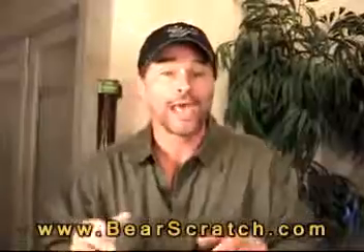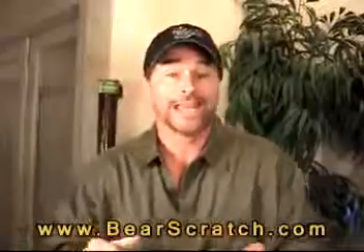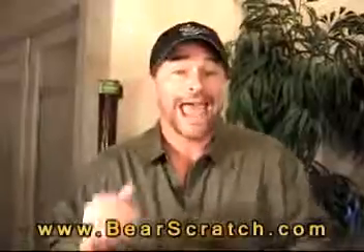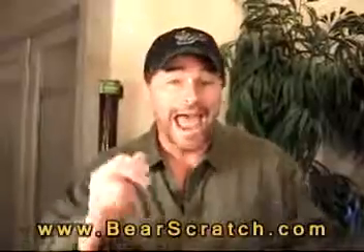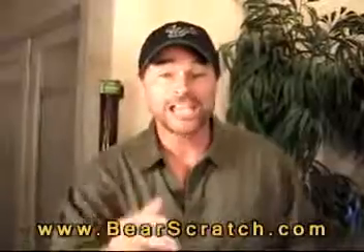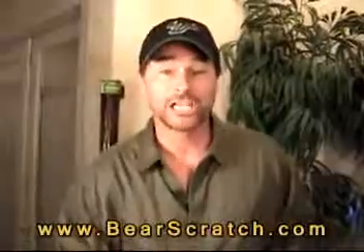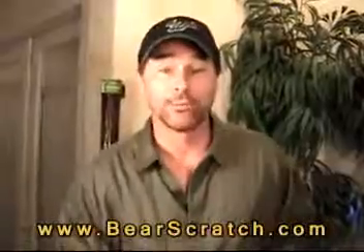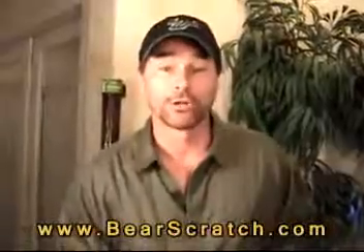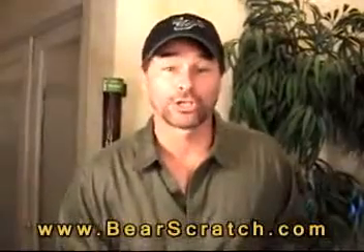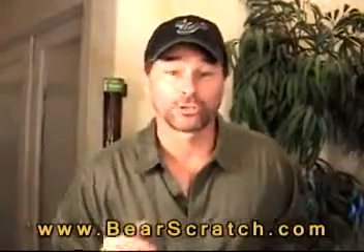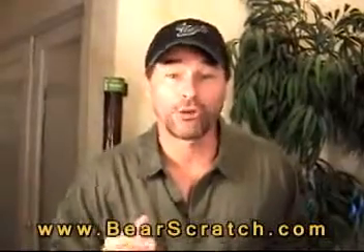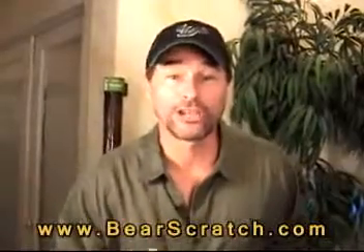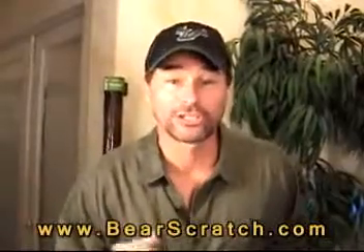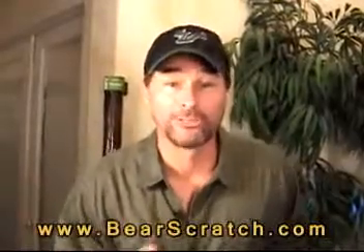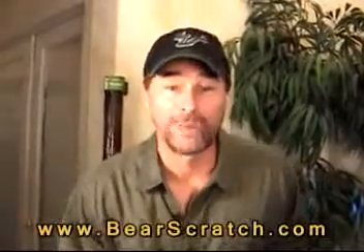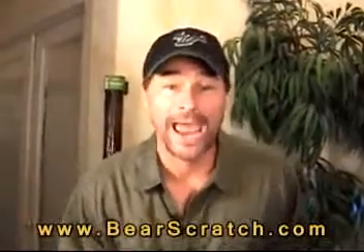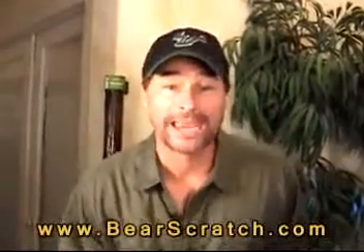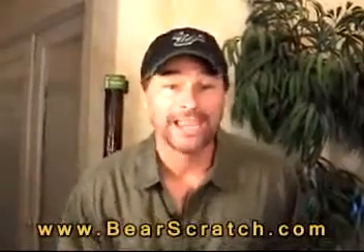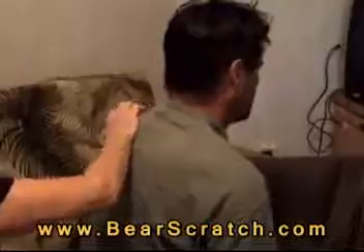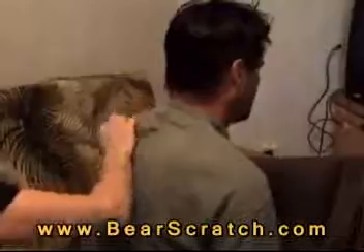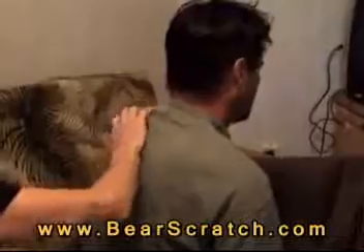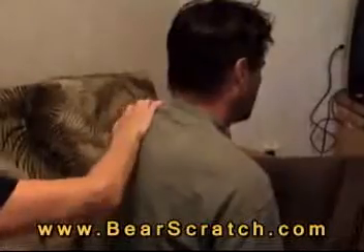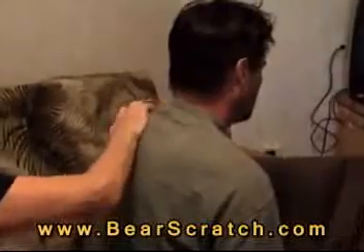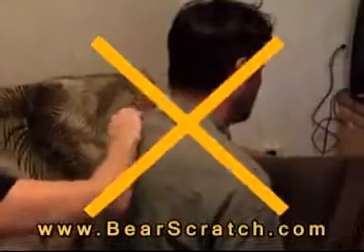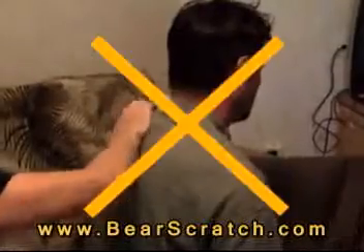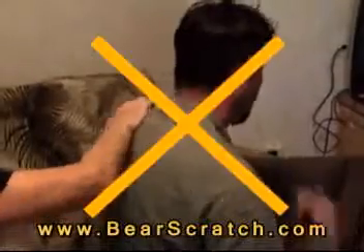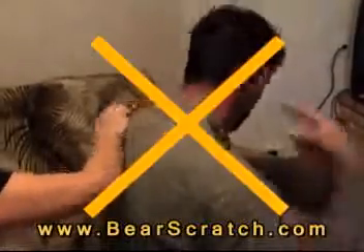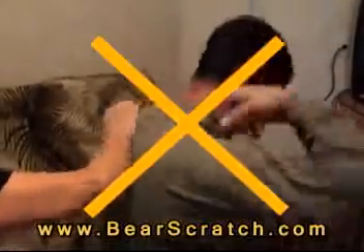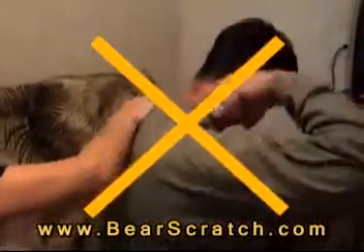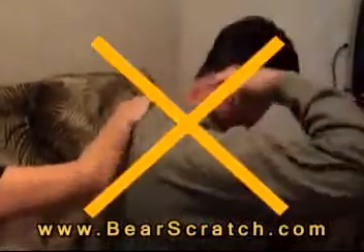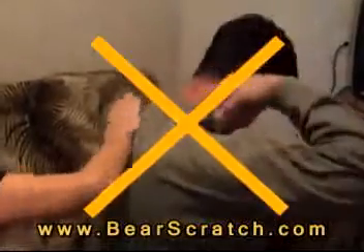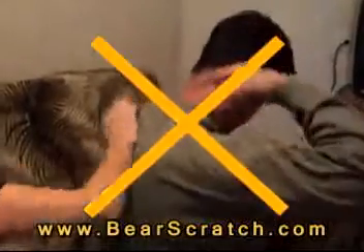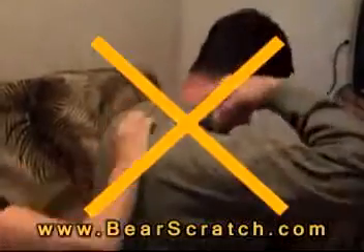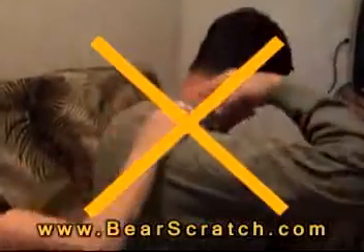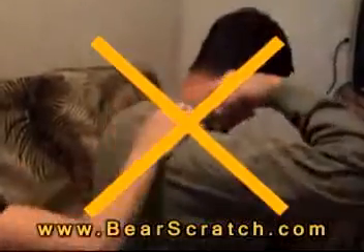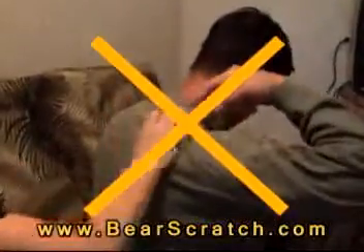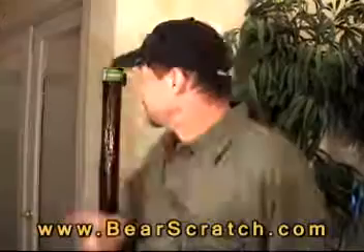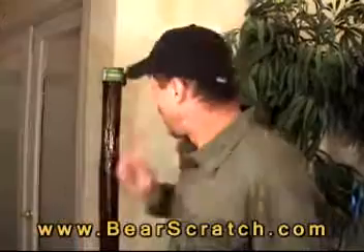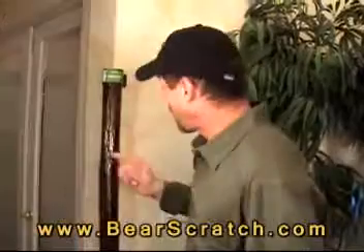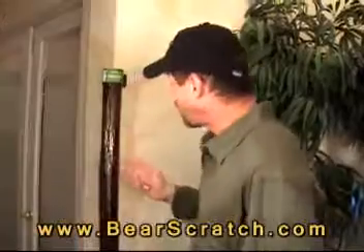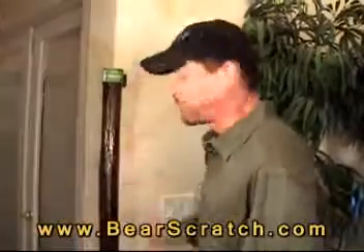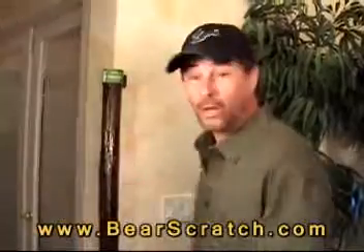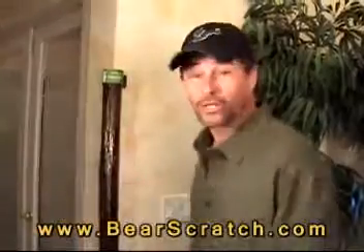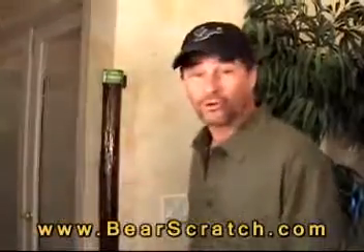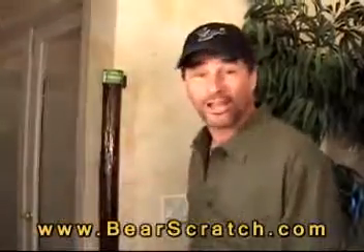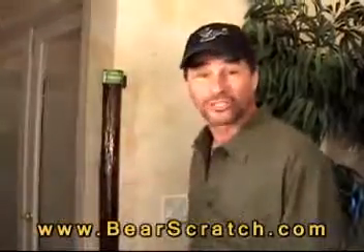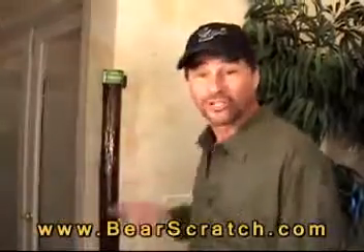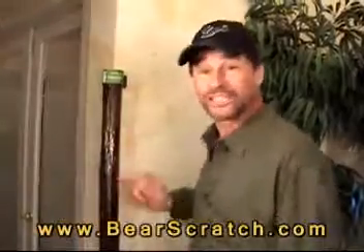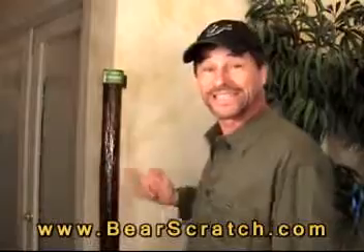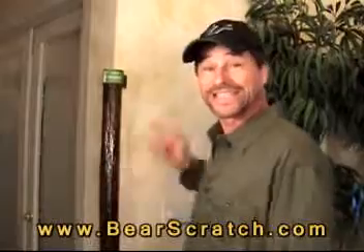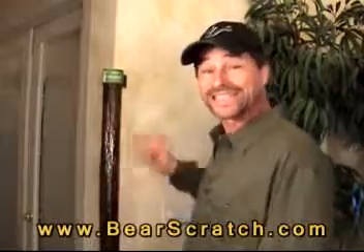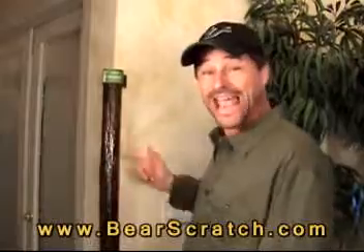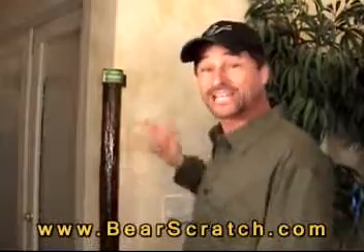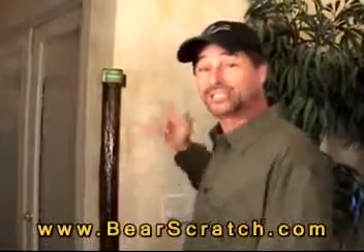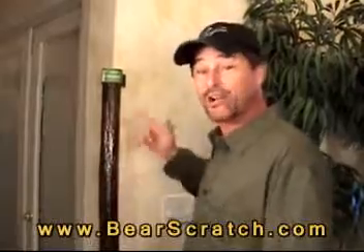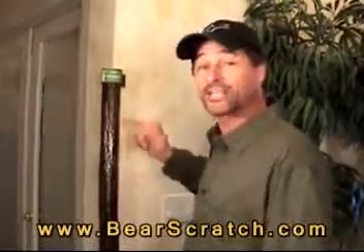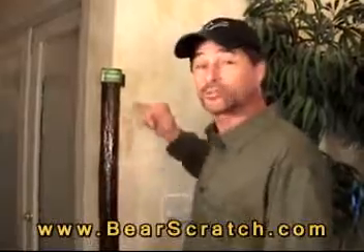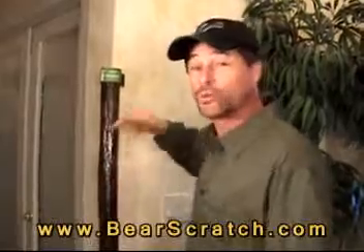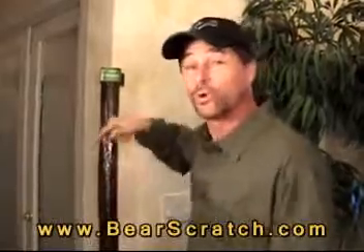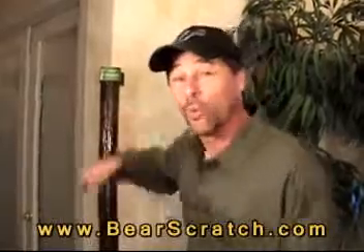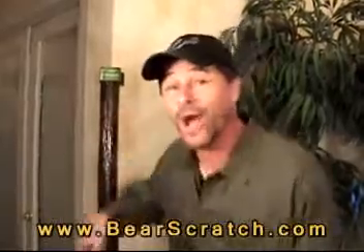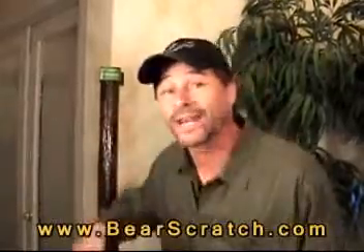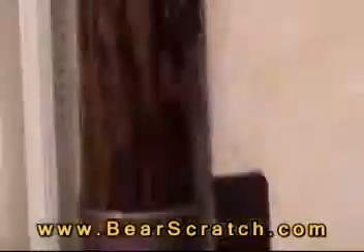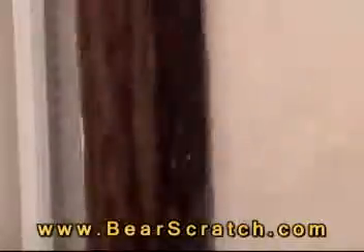Go ahead, ask someone to scratch your back — it's always the wrong spot. Not with Bear Scratch. You get the exact scratch where you want it.